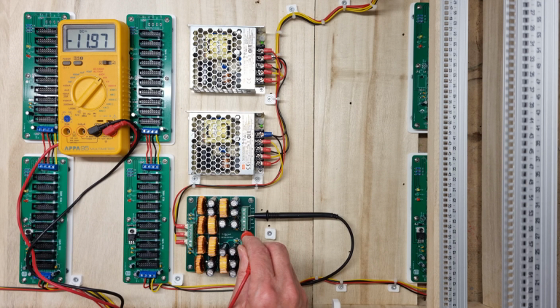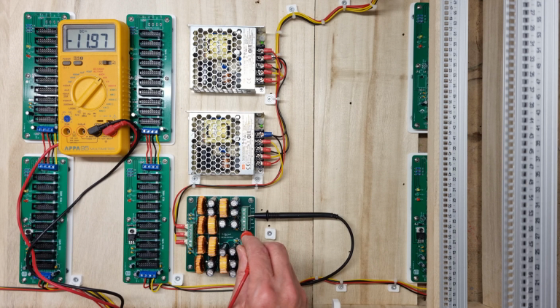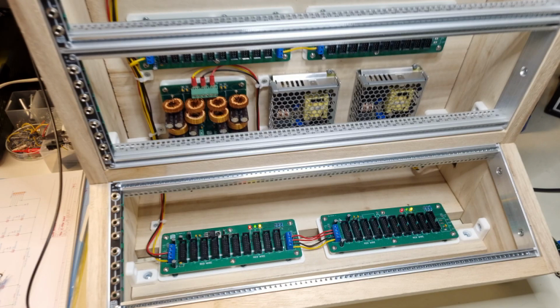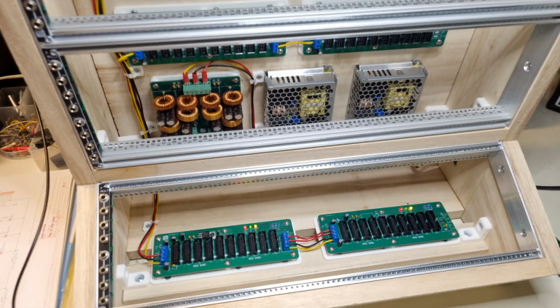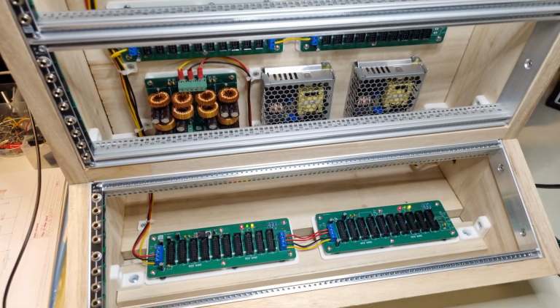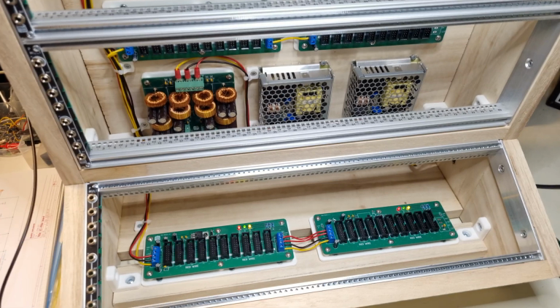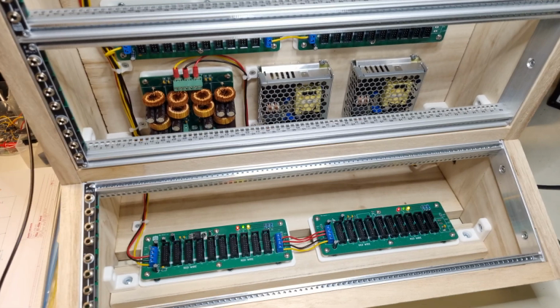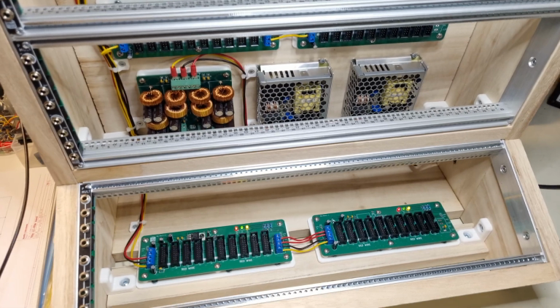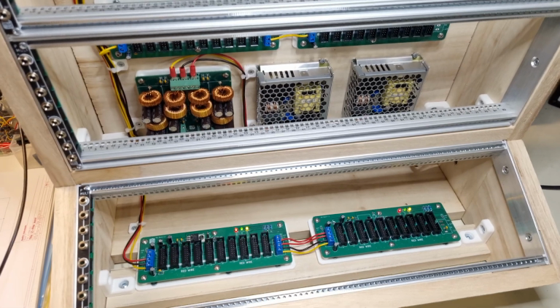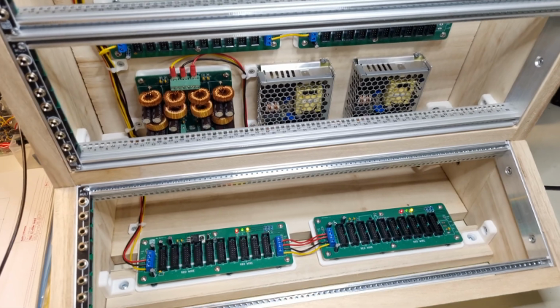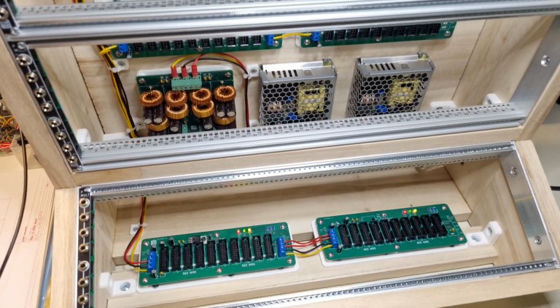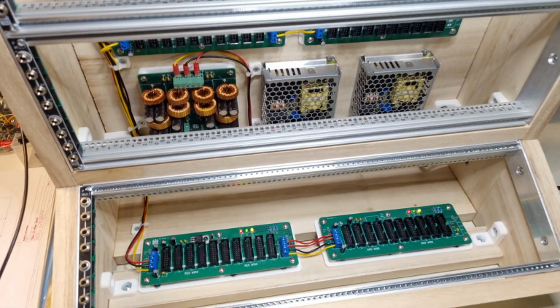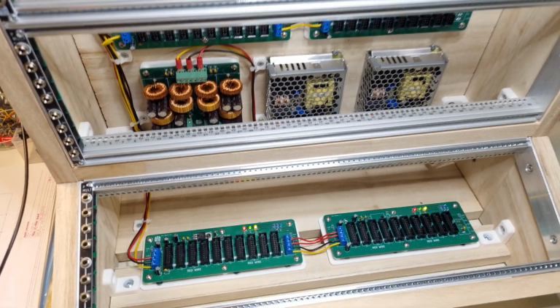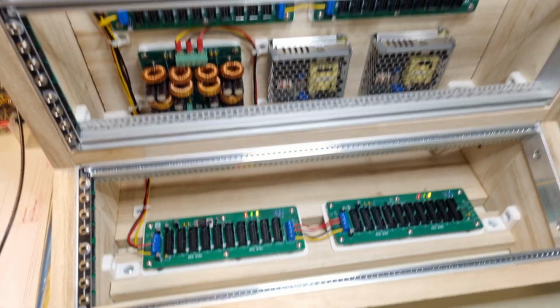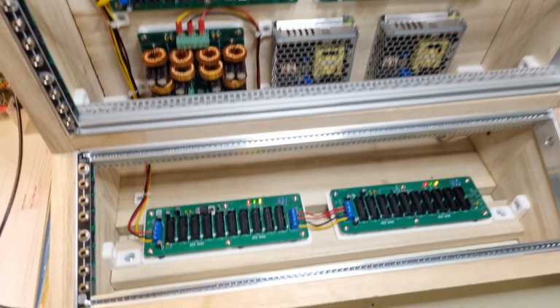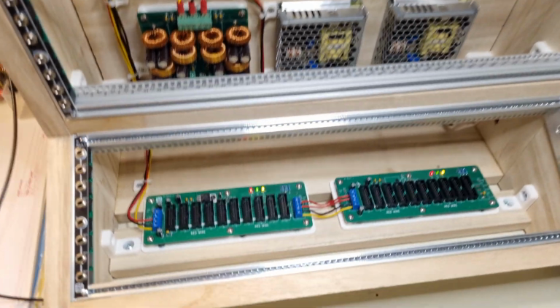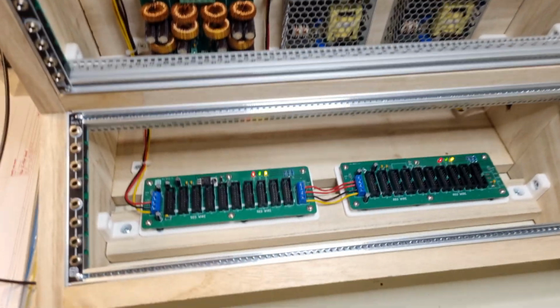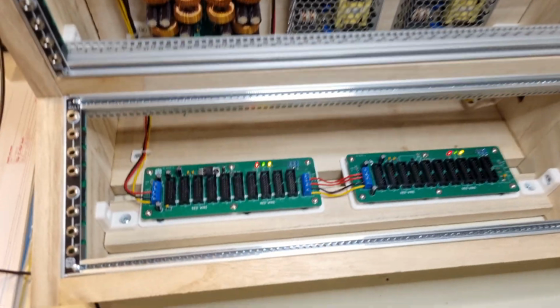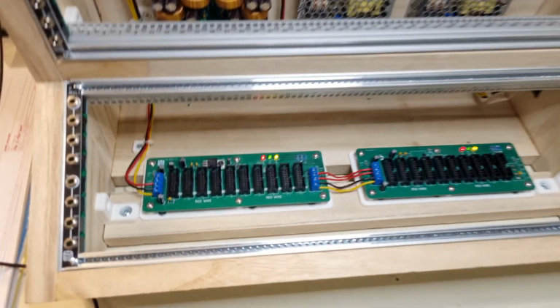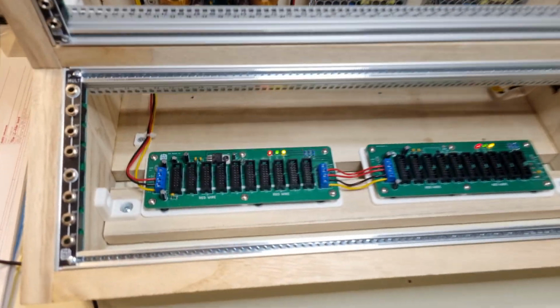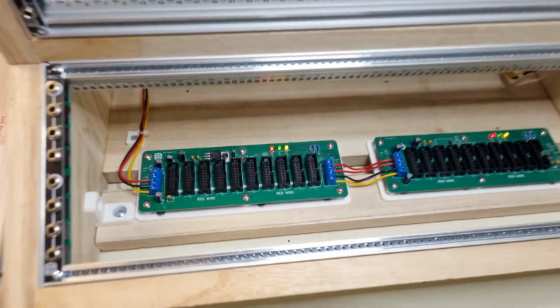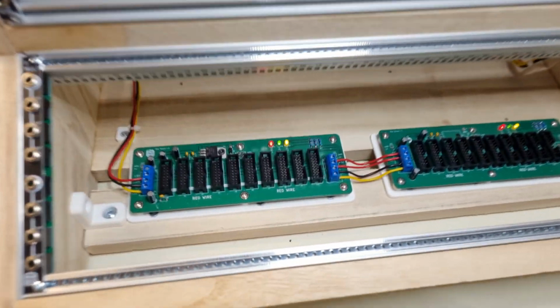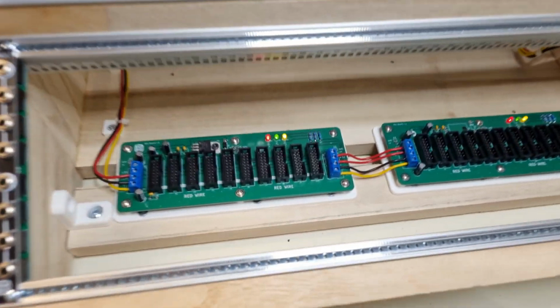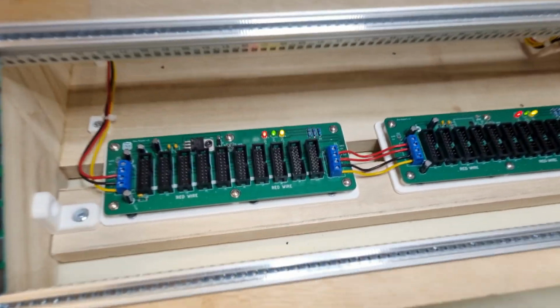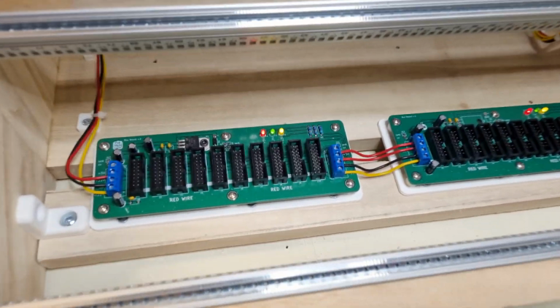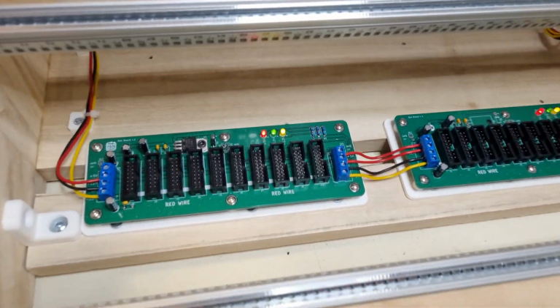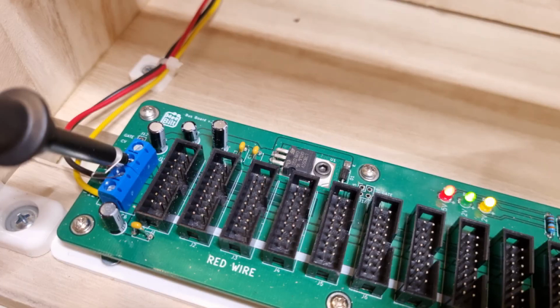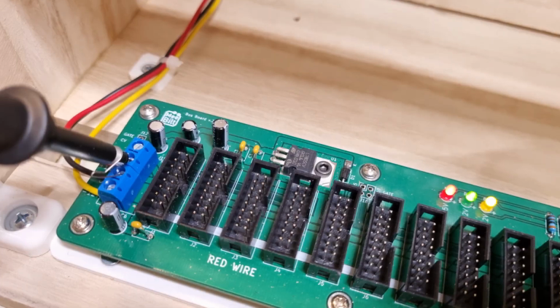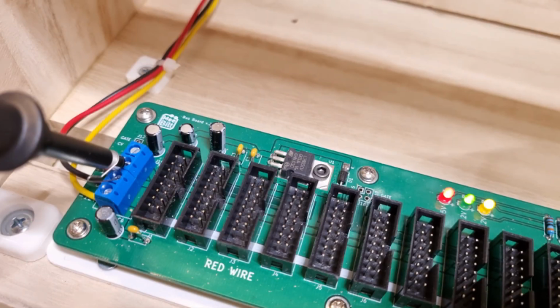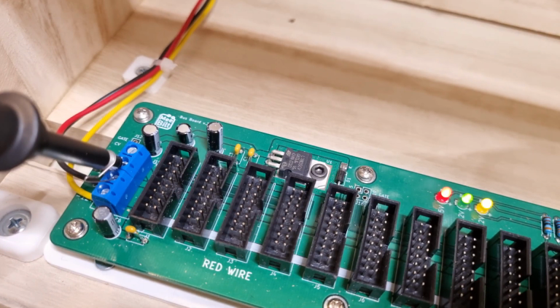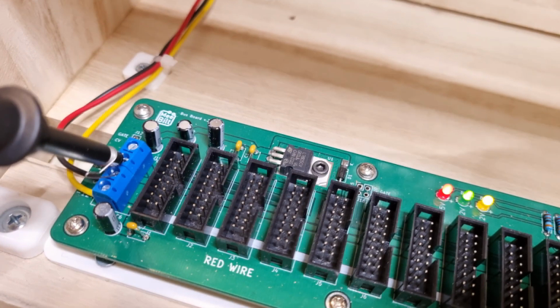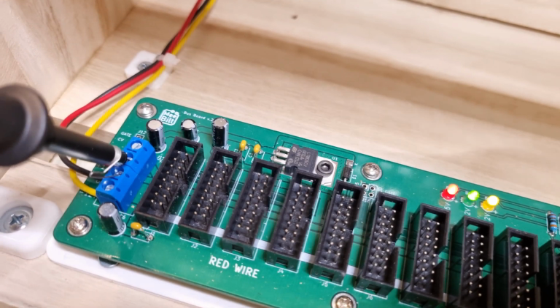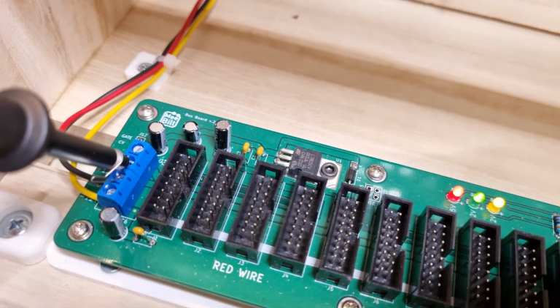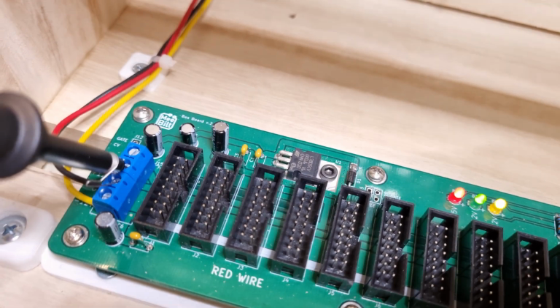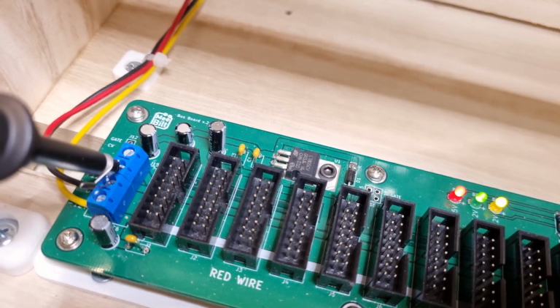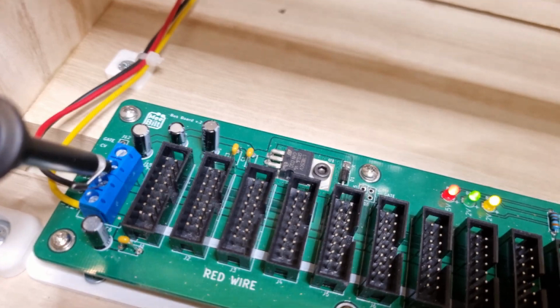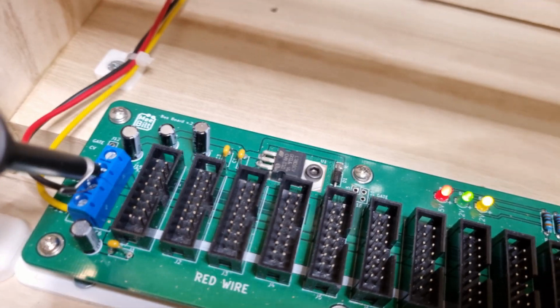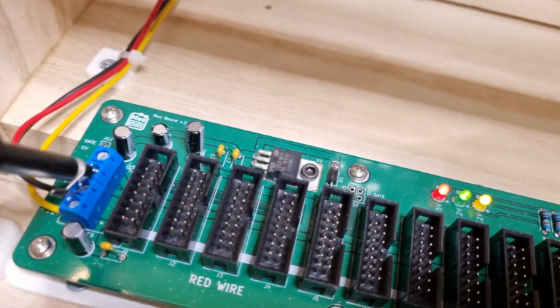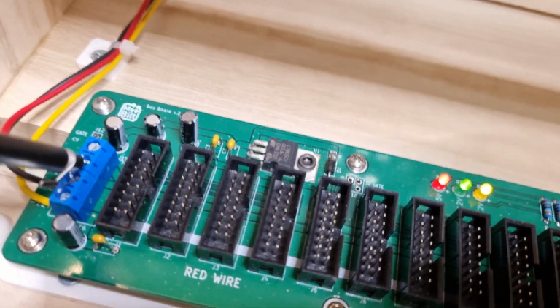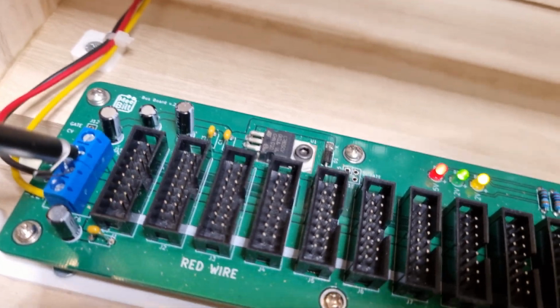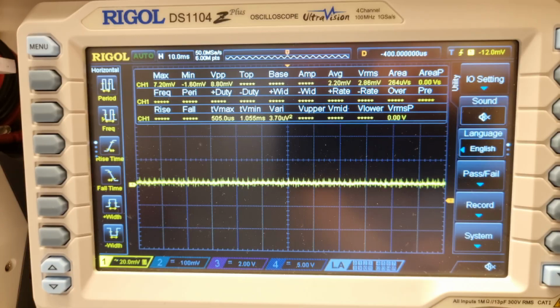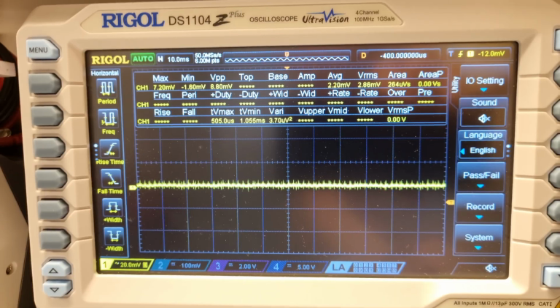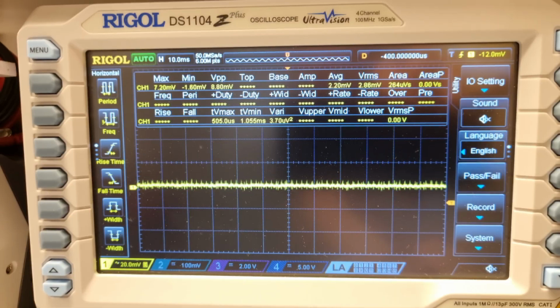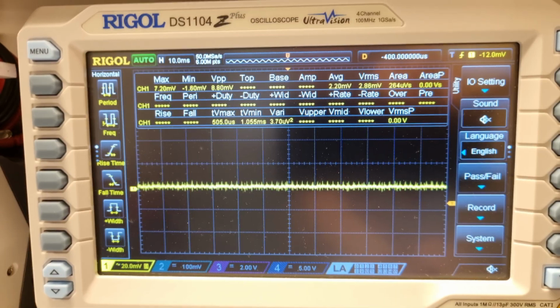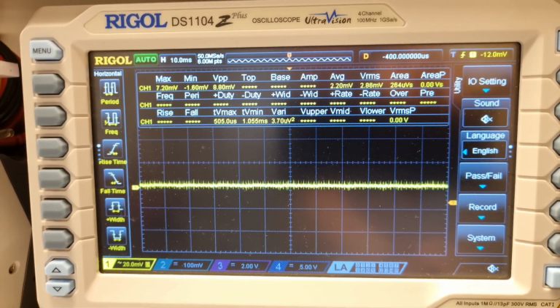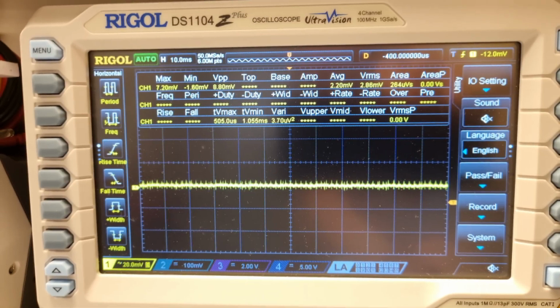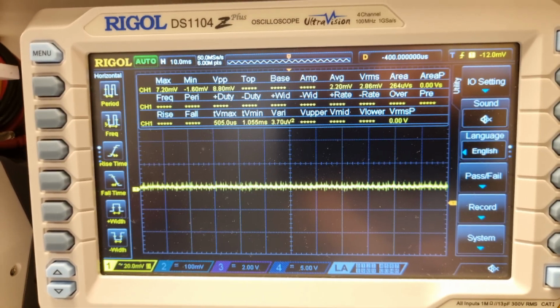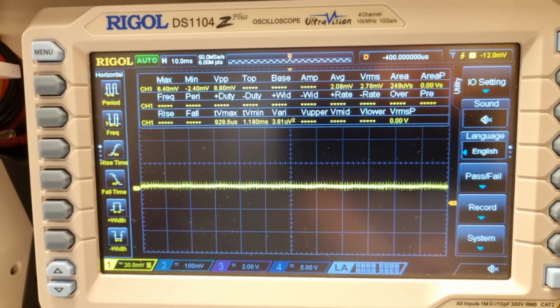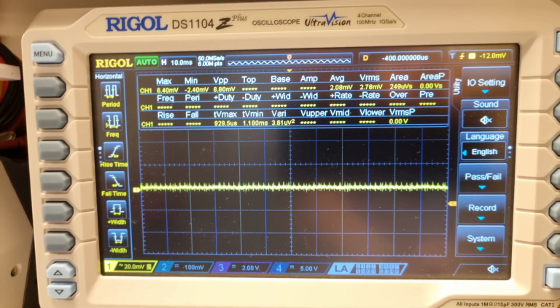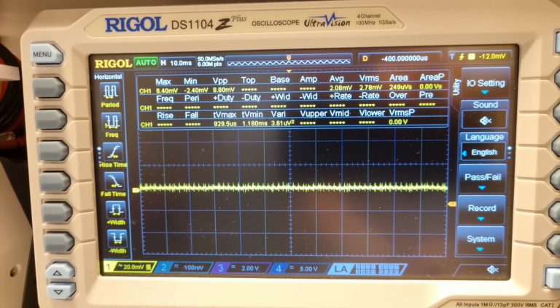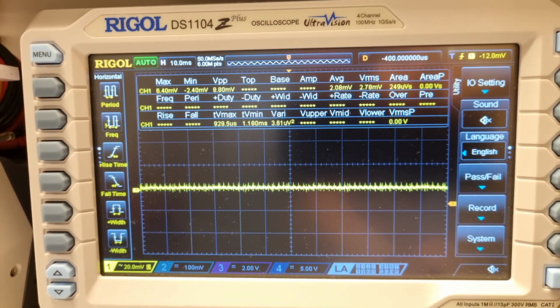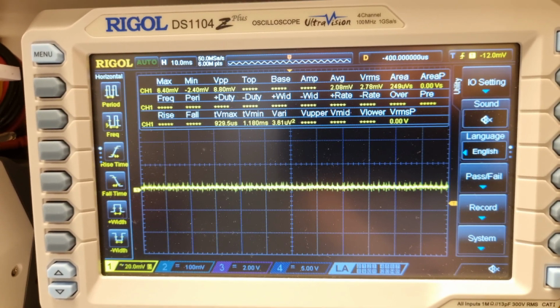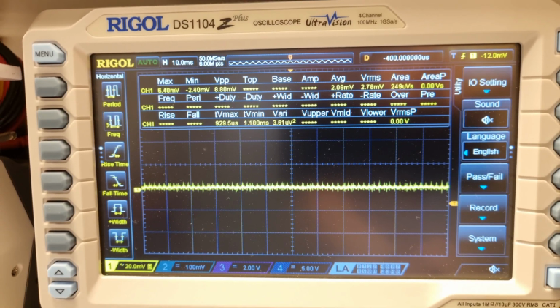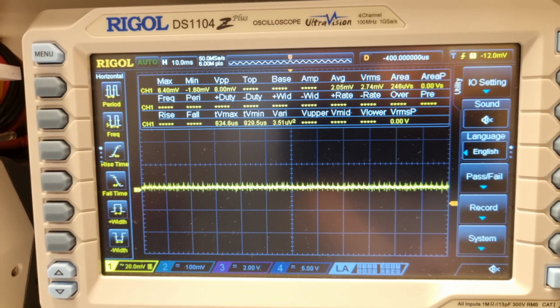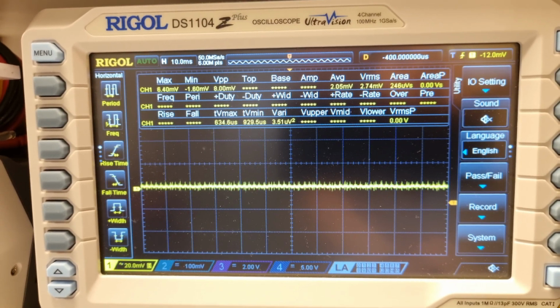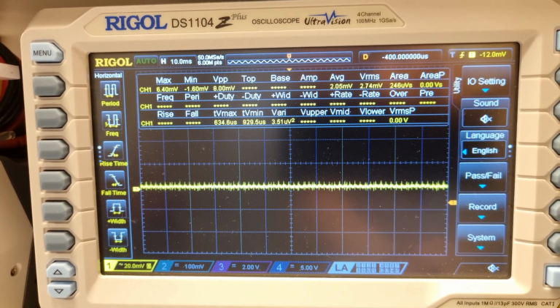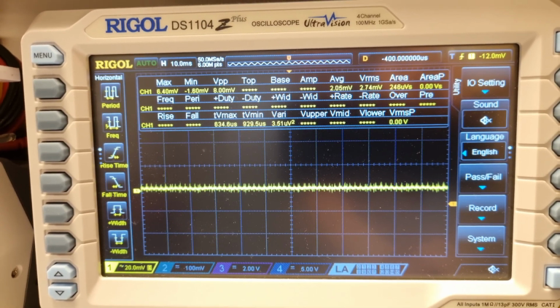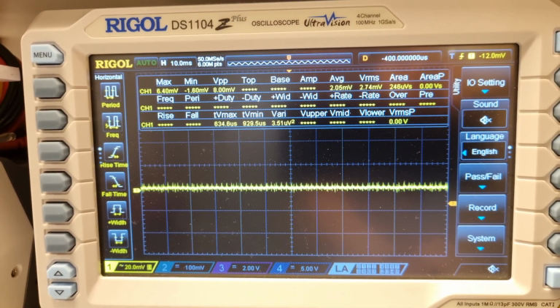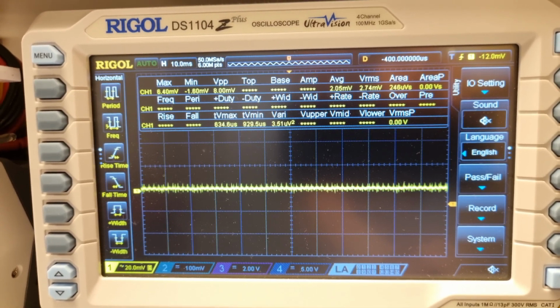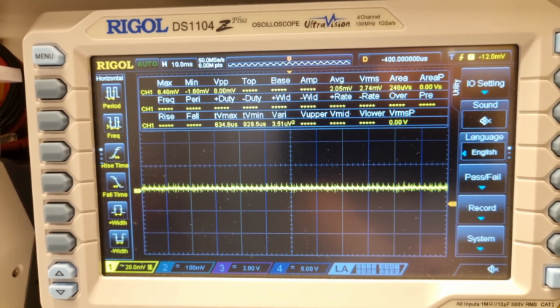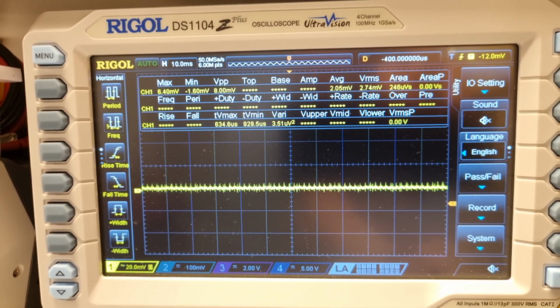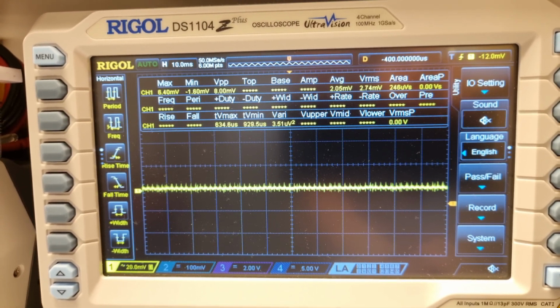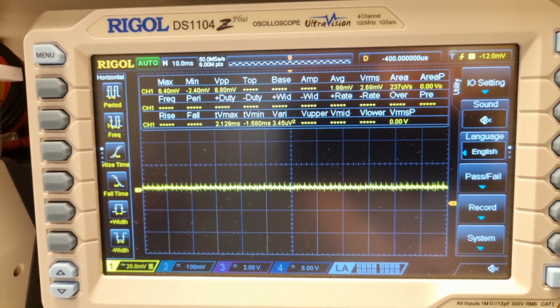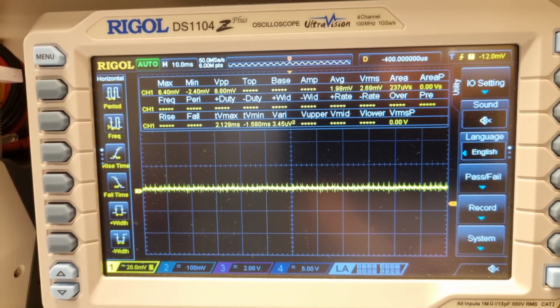The next step is to connect the bus boards, put the modules back in, and take it for a test drive.